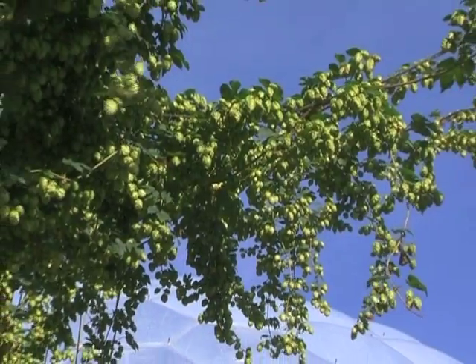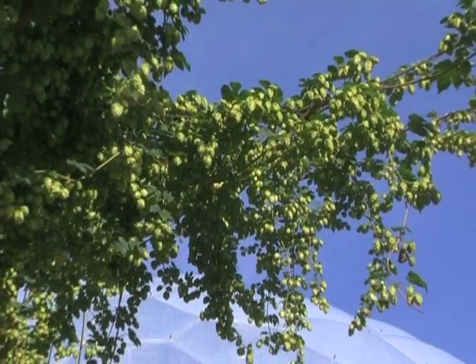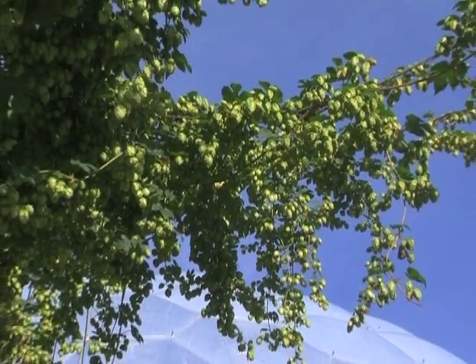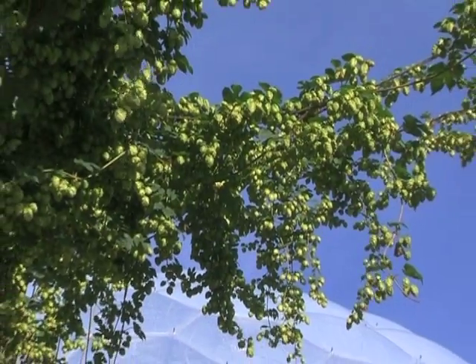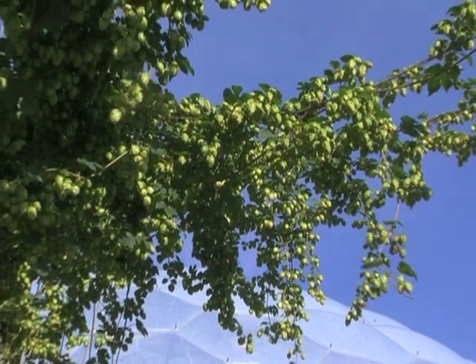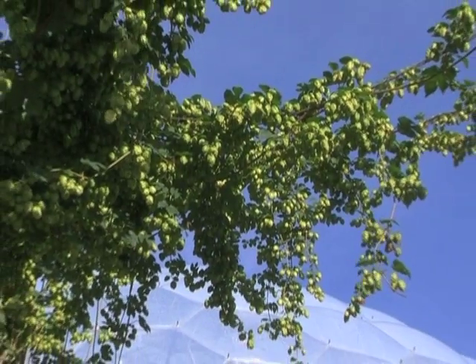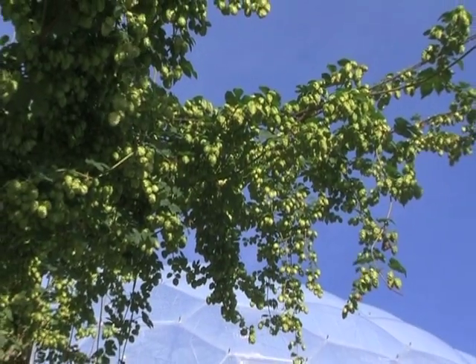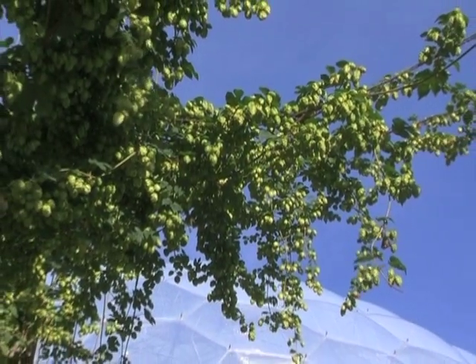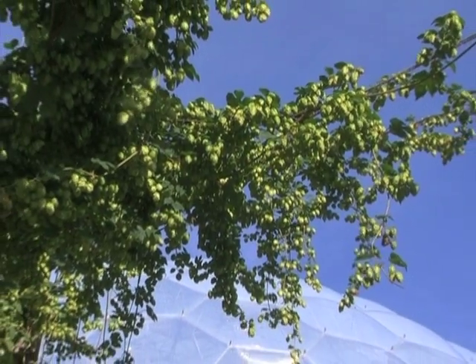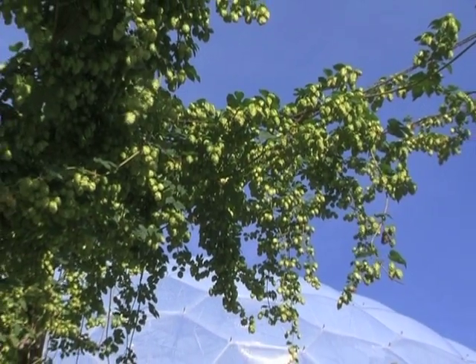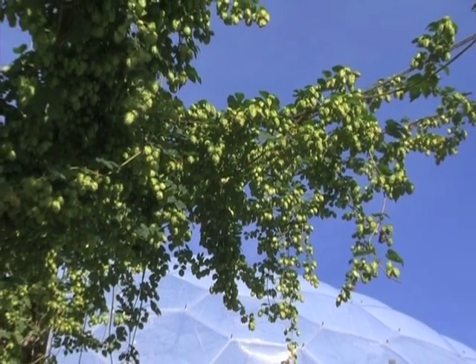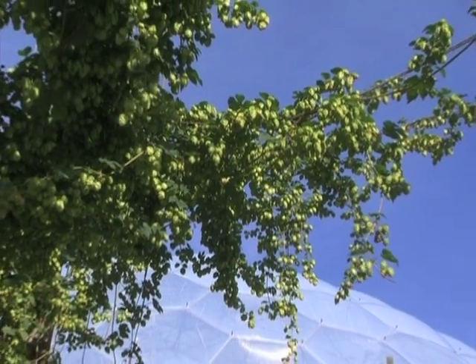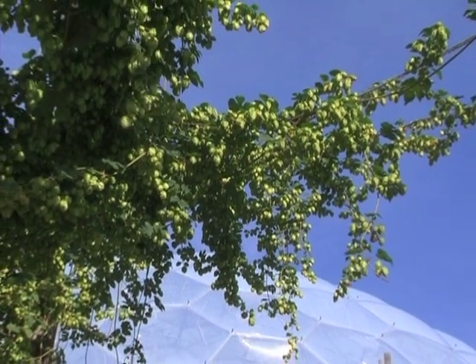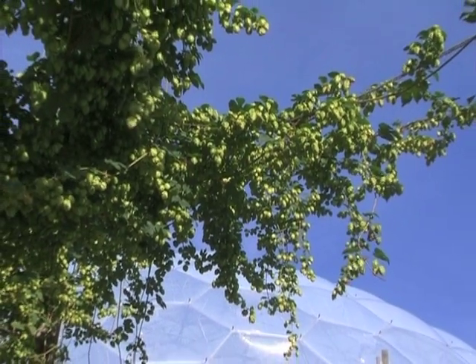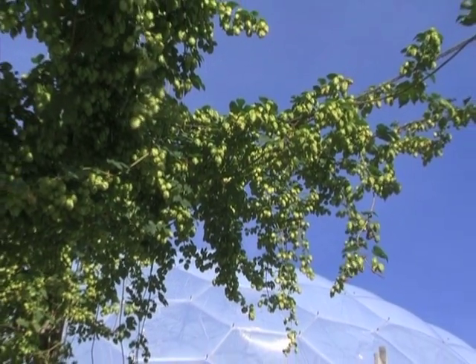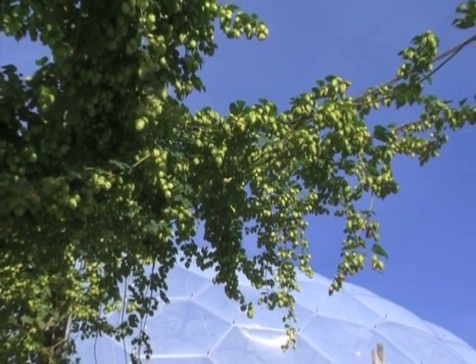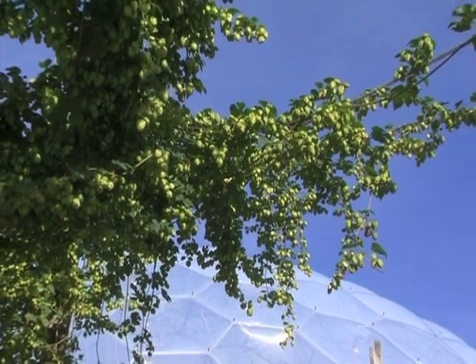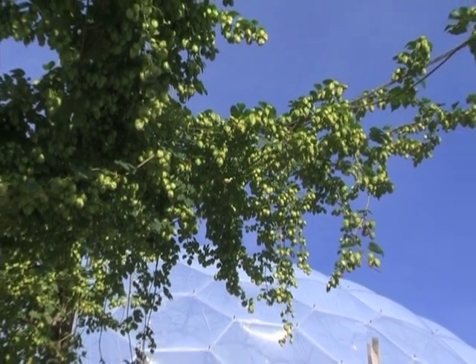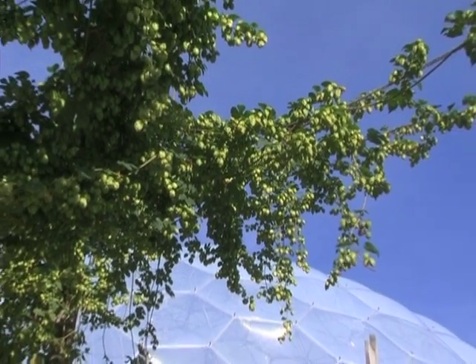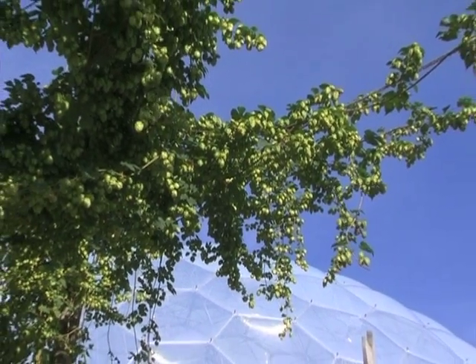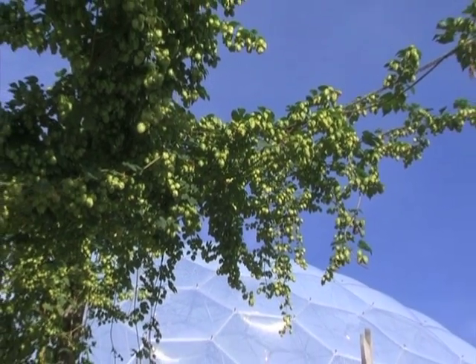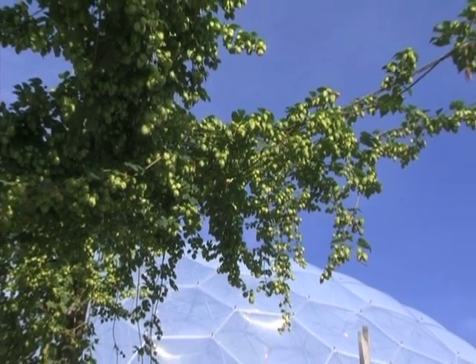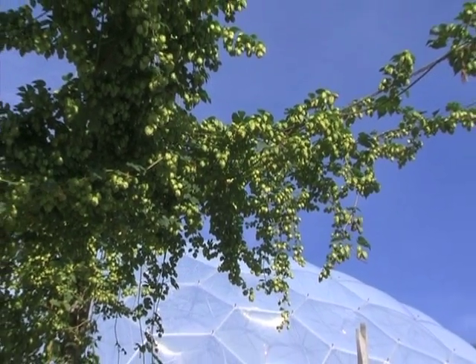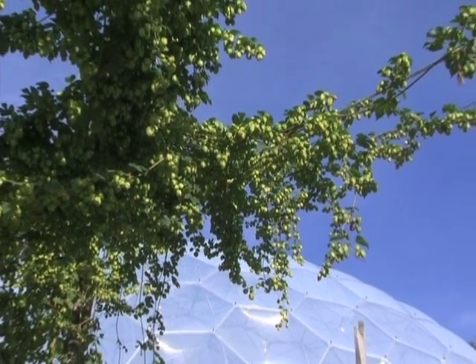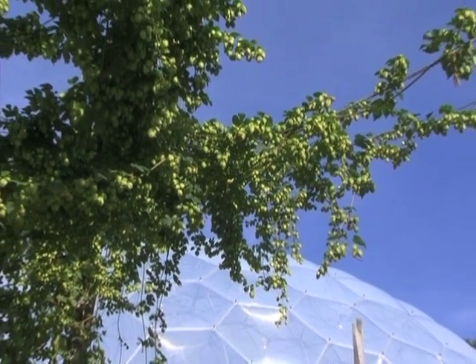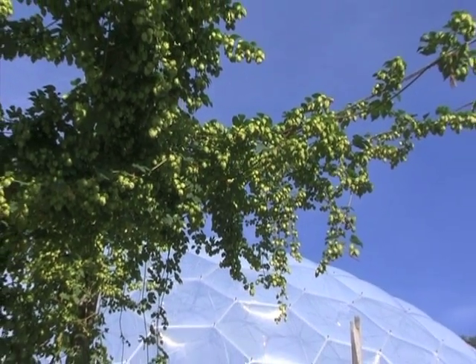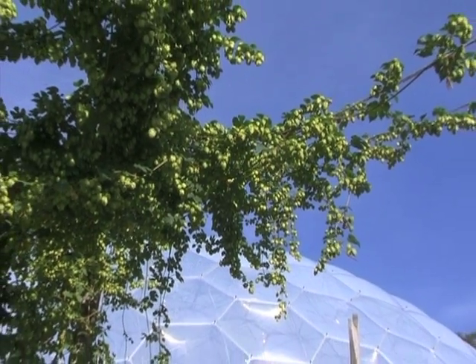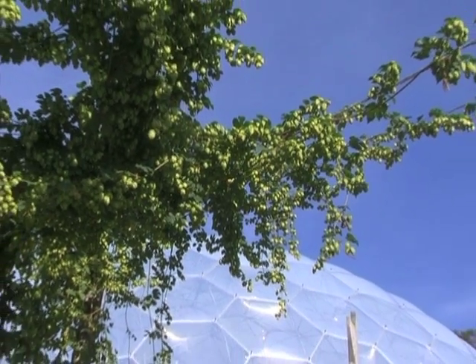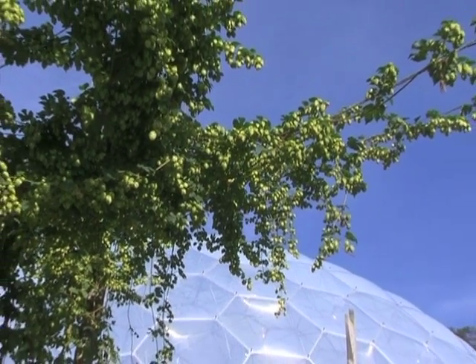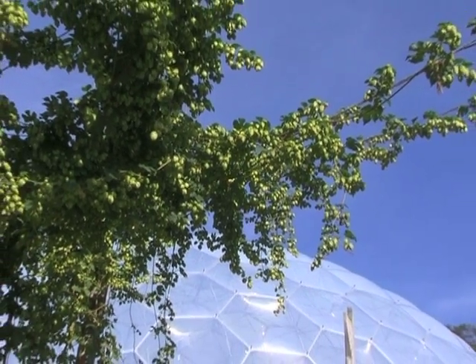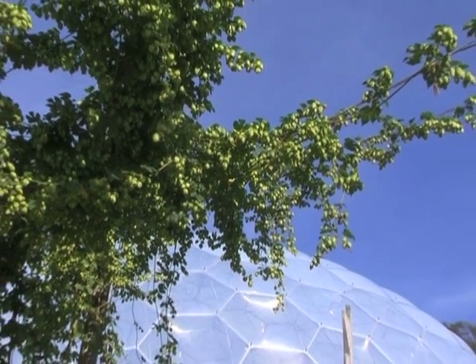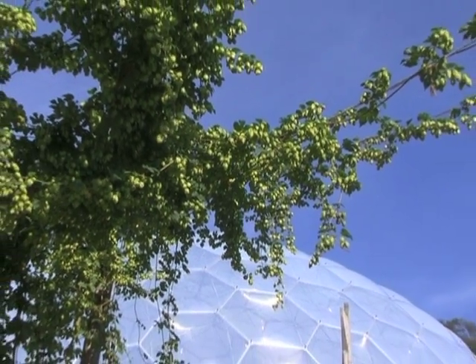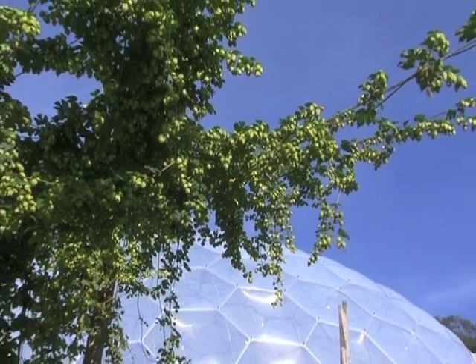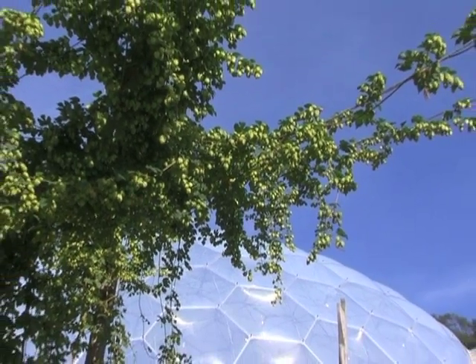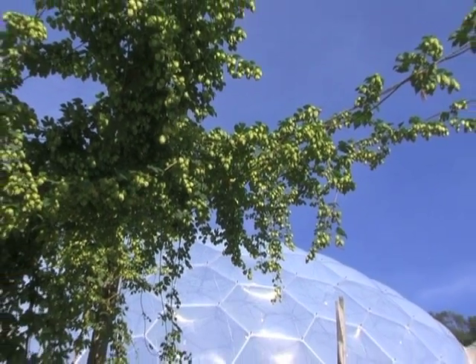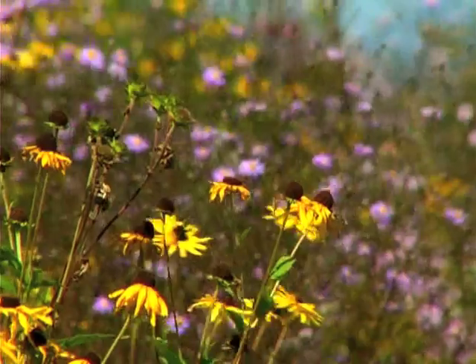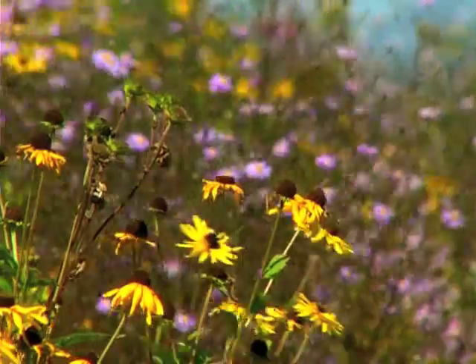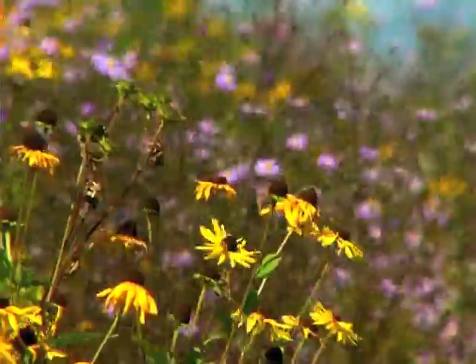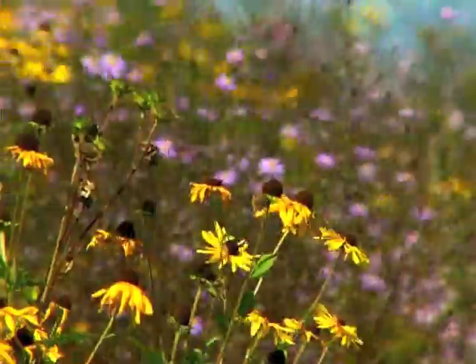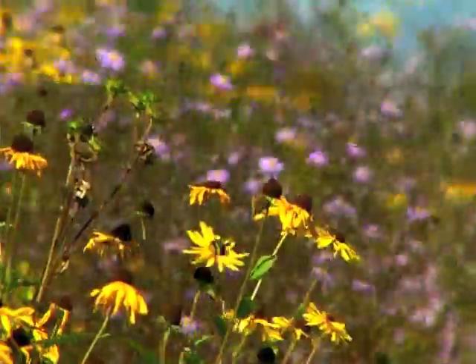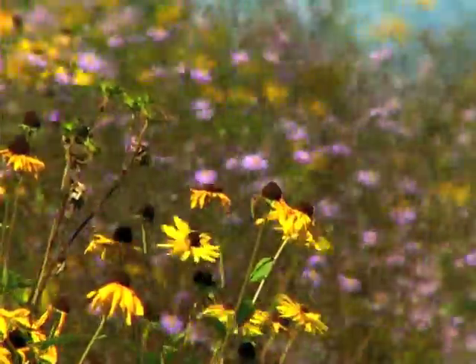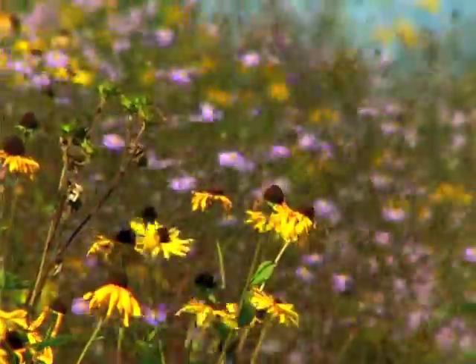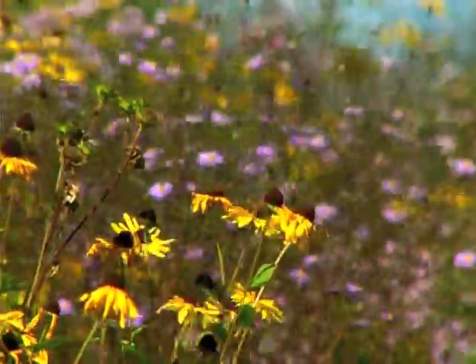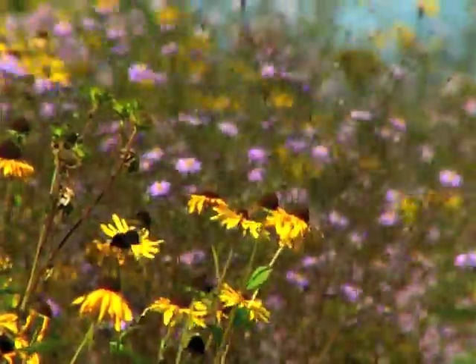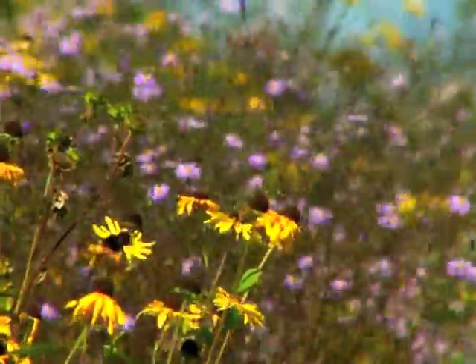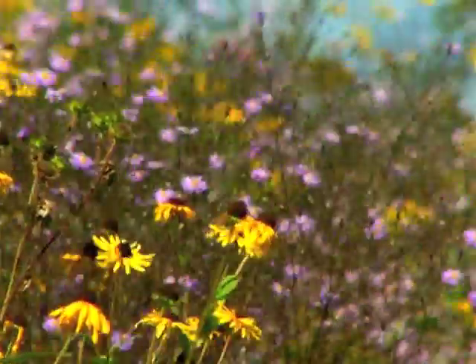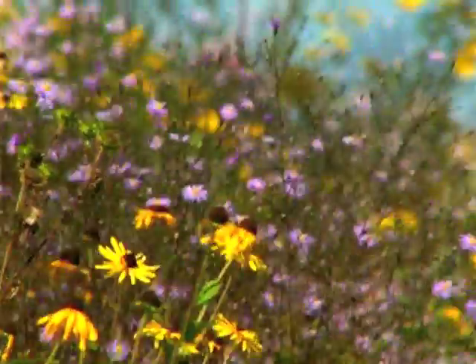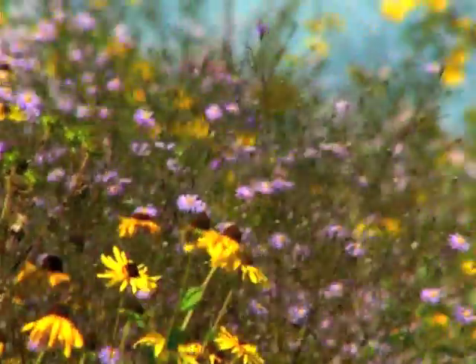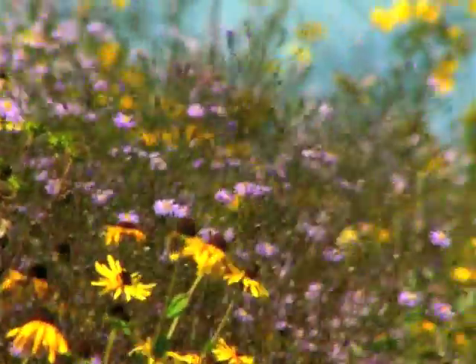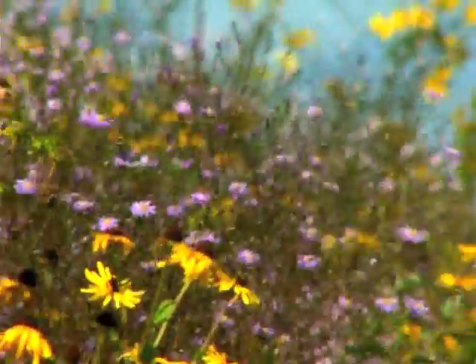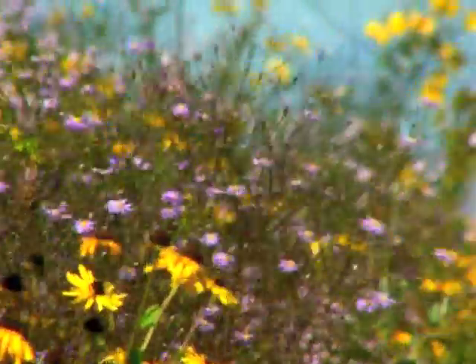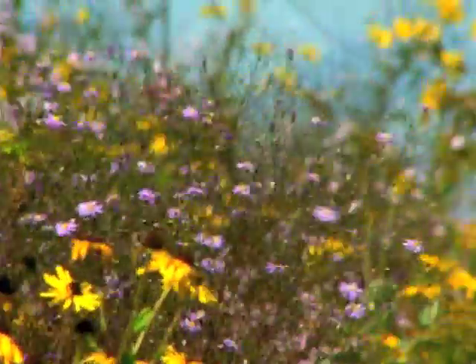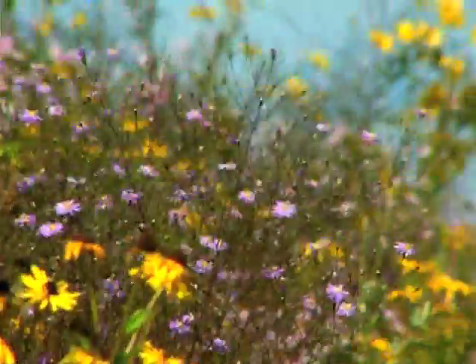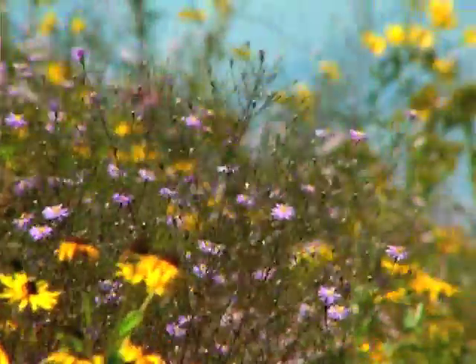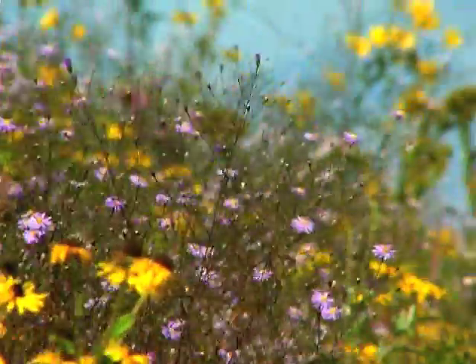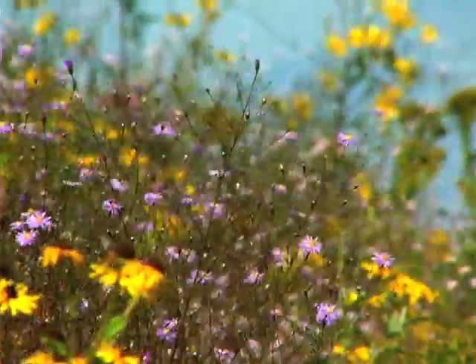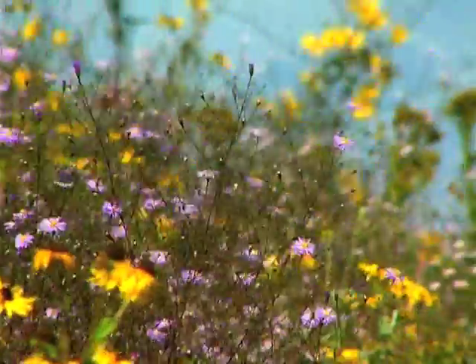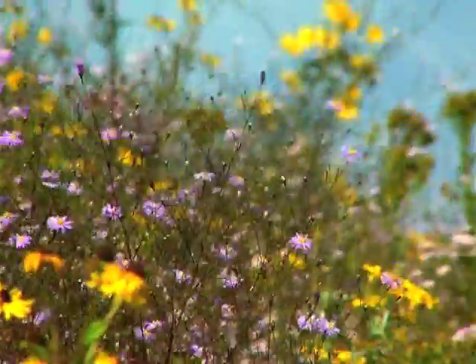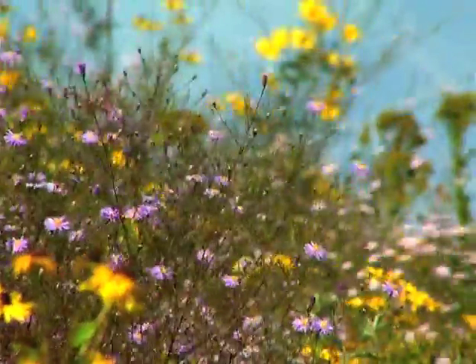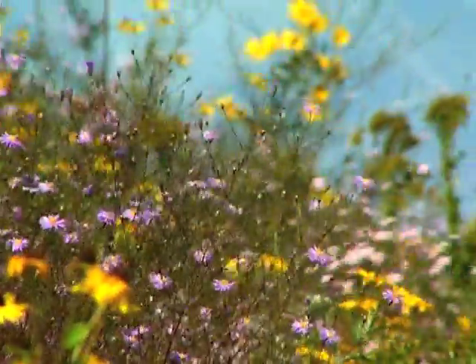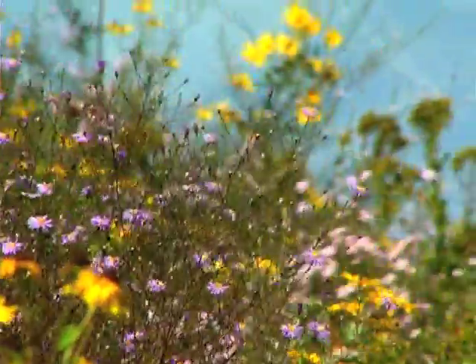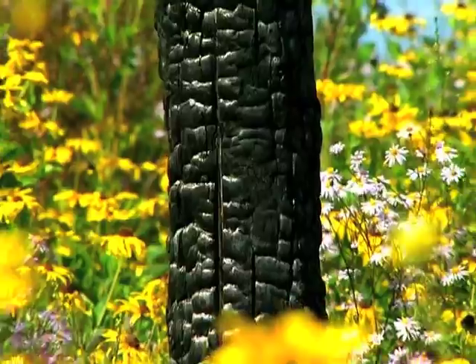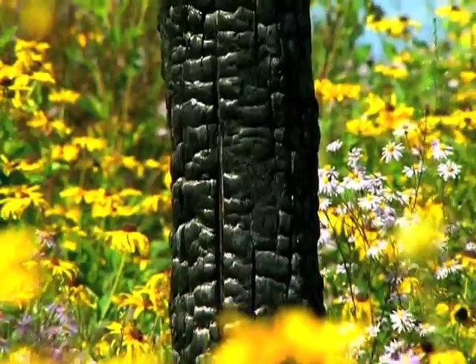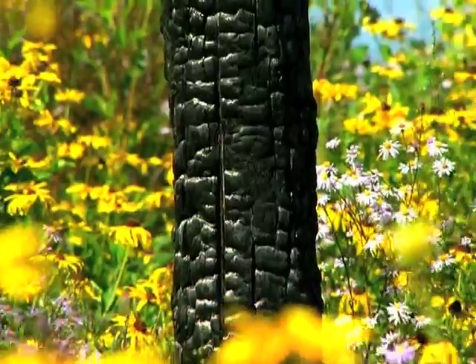In total we've probably got just over 2,000 different species of plants out here, which is quite a large and very diverse collection.